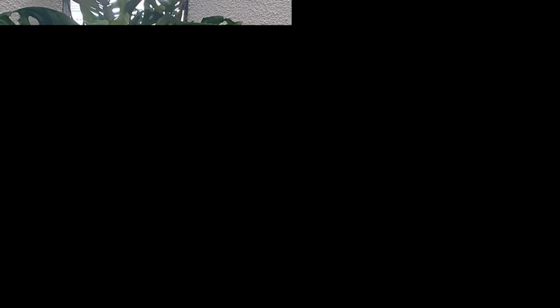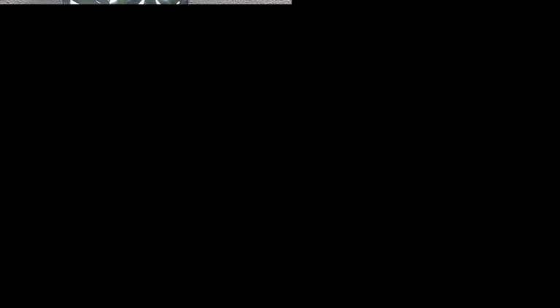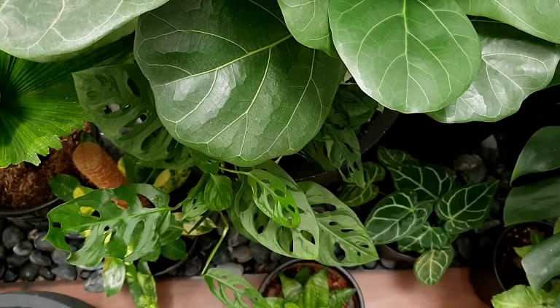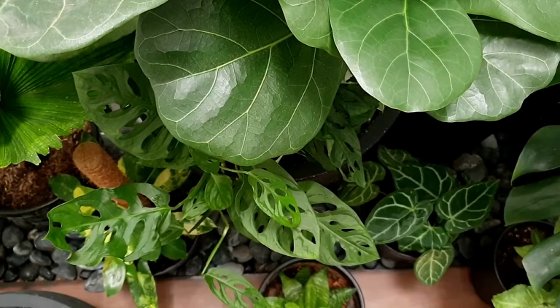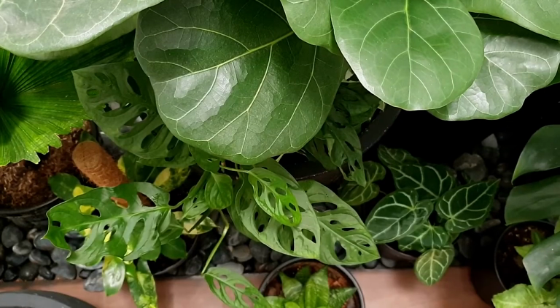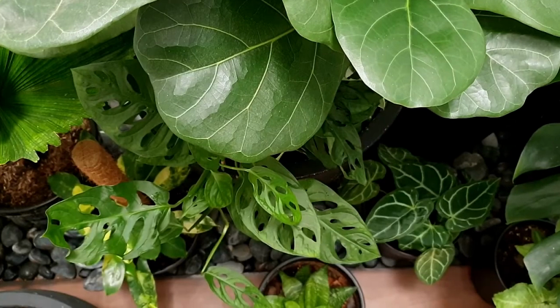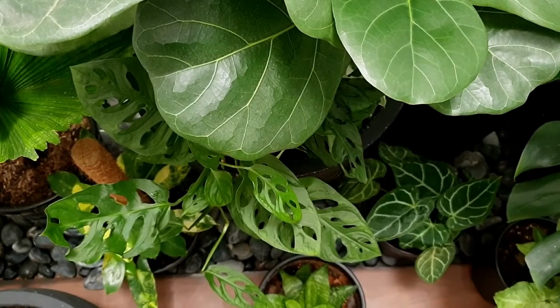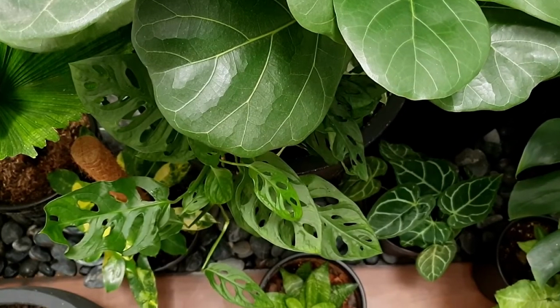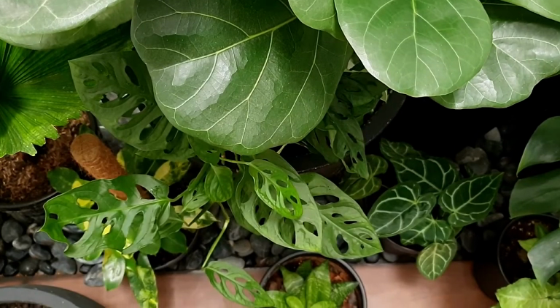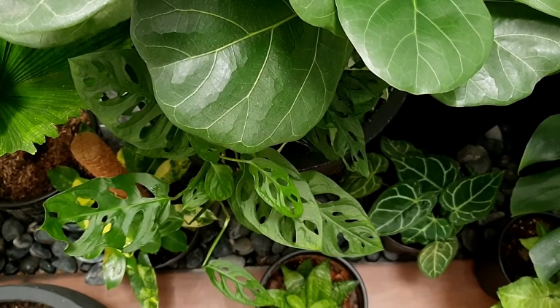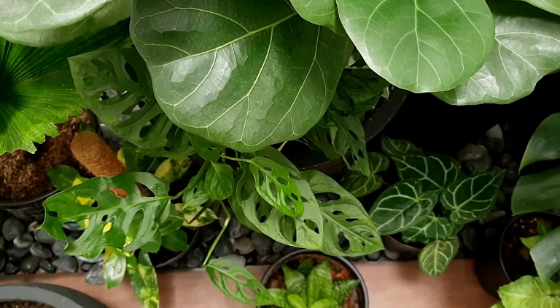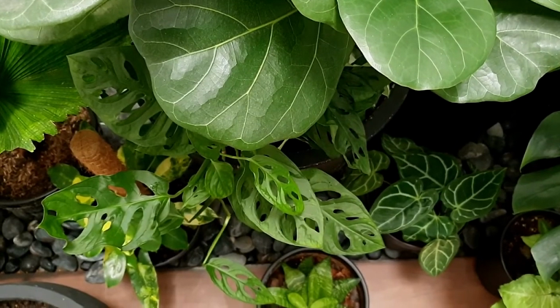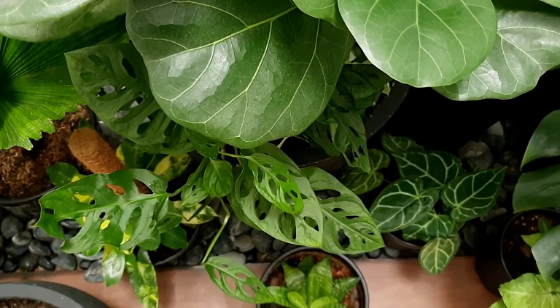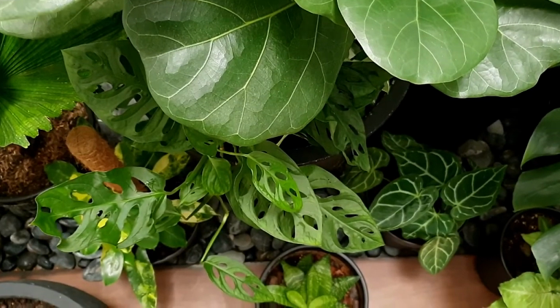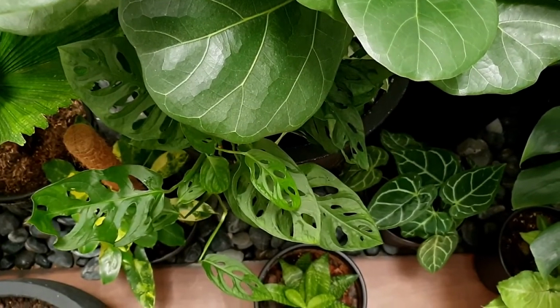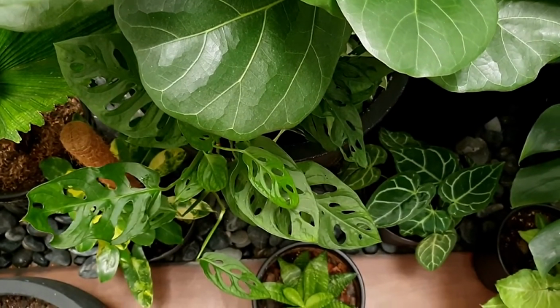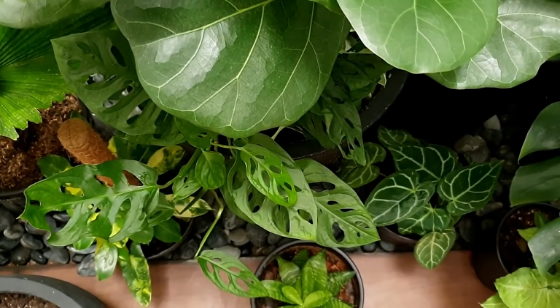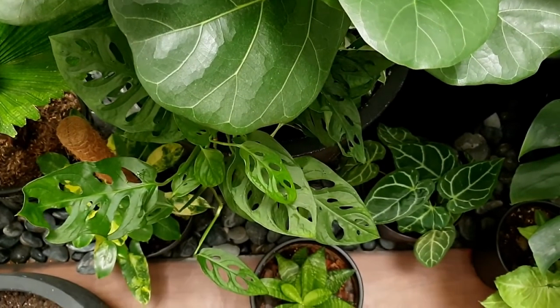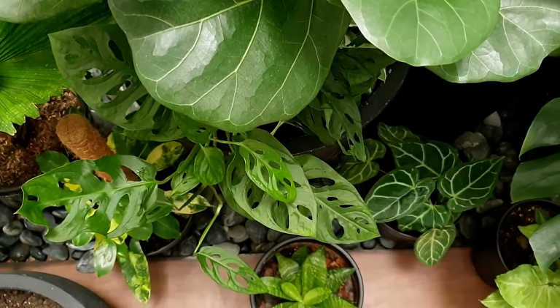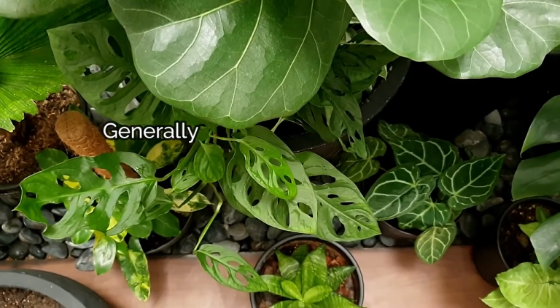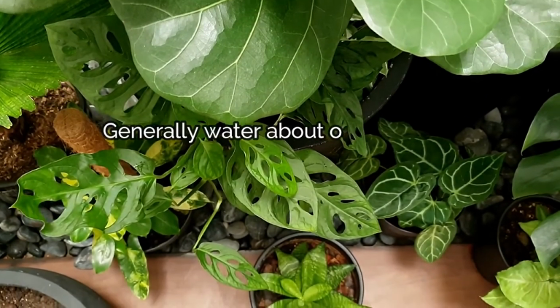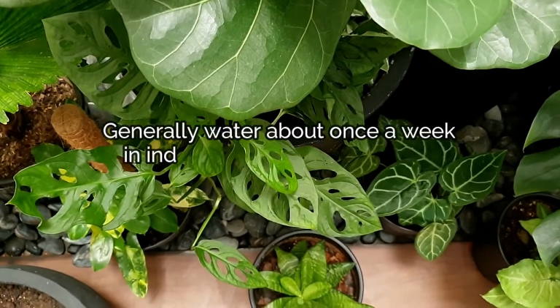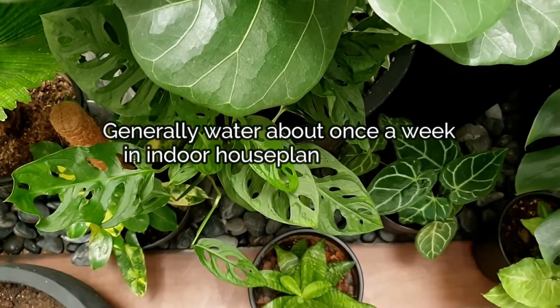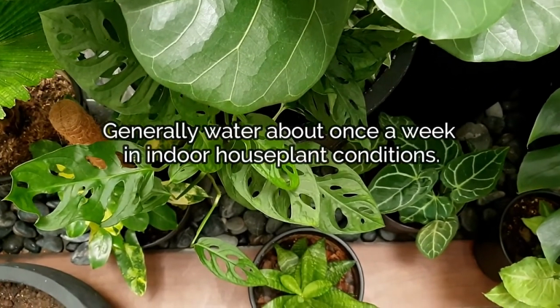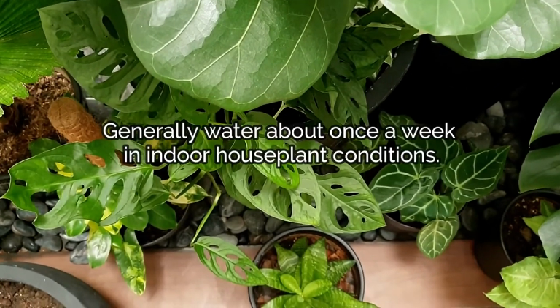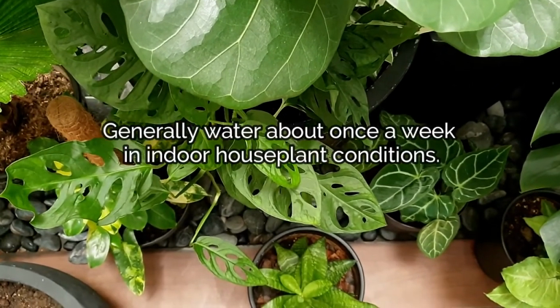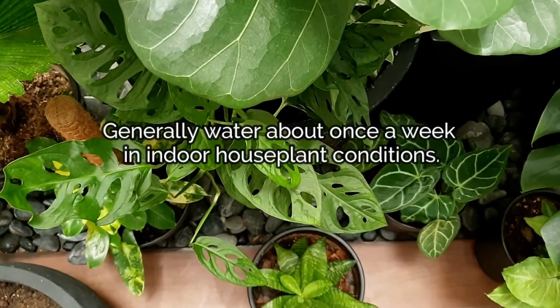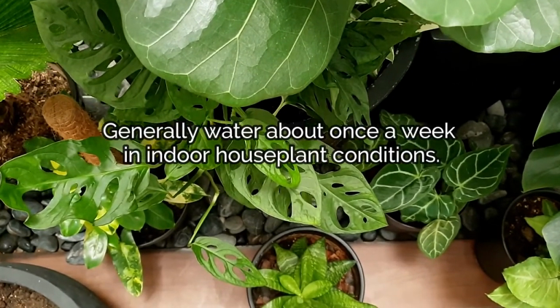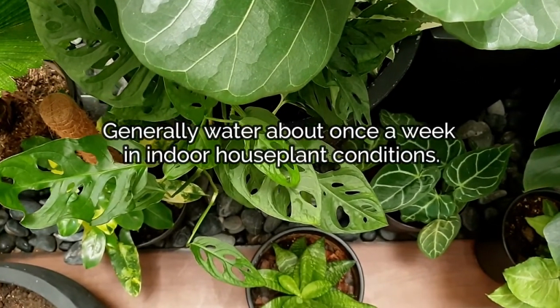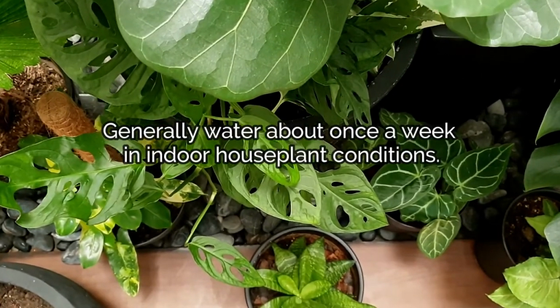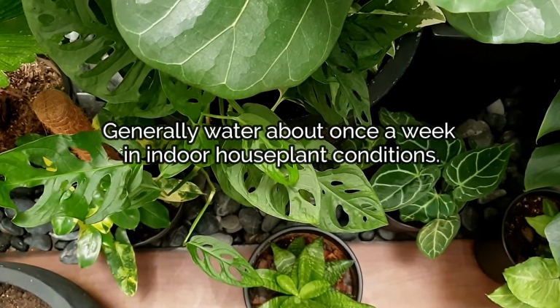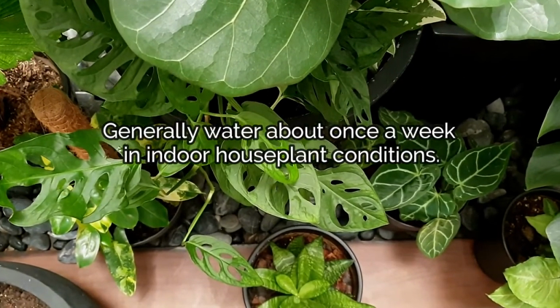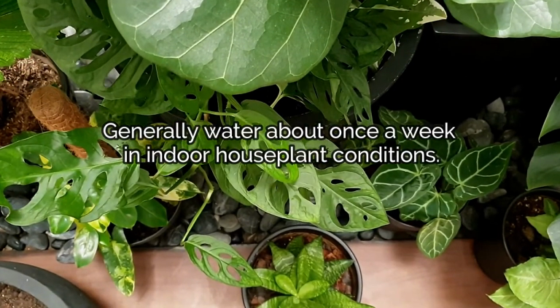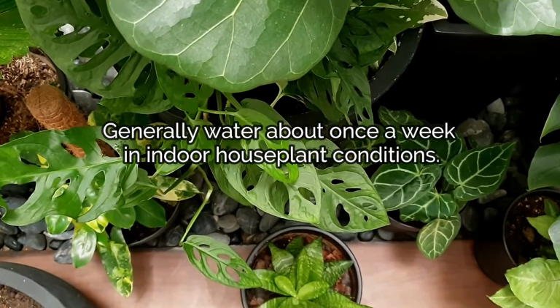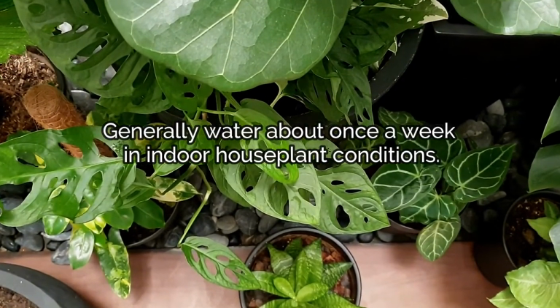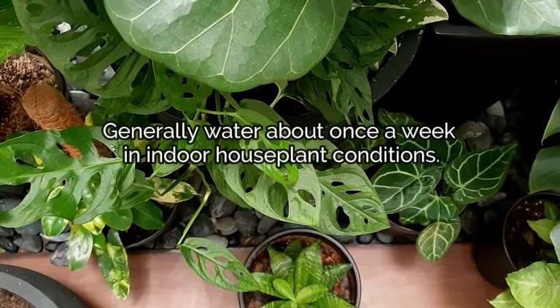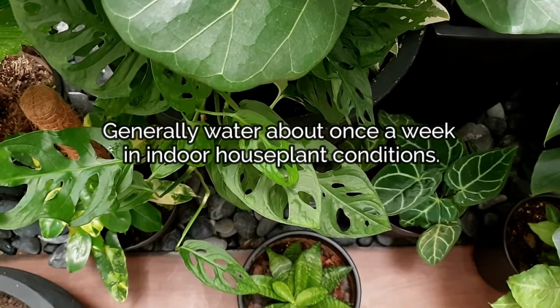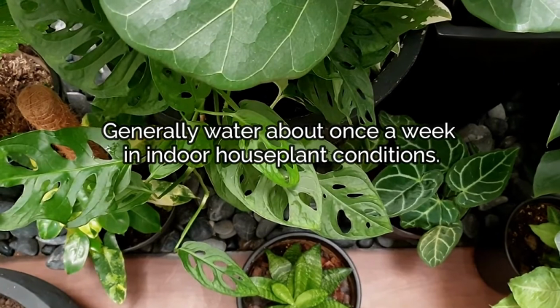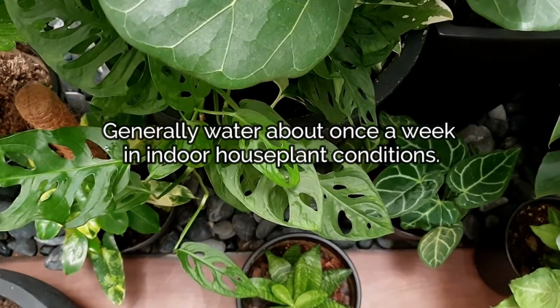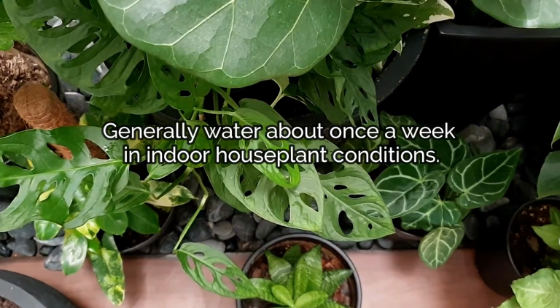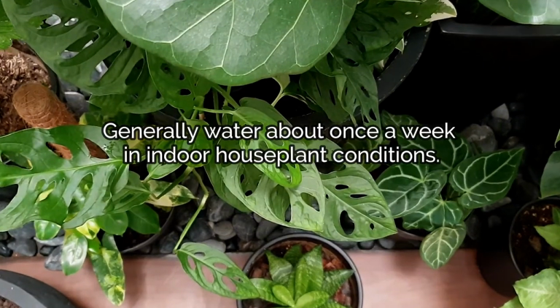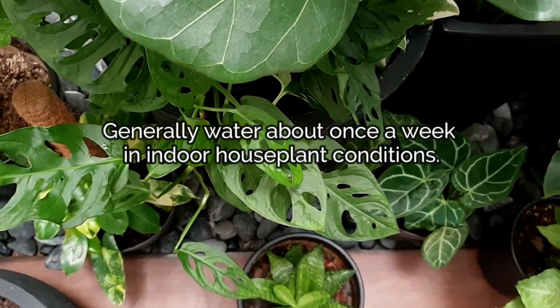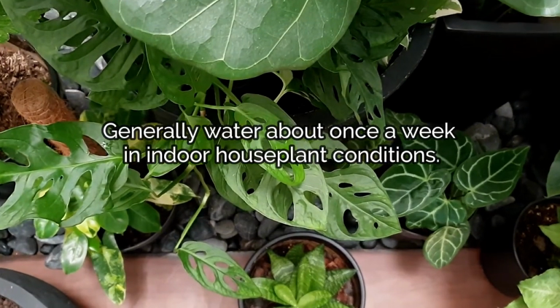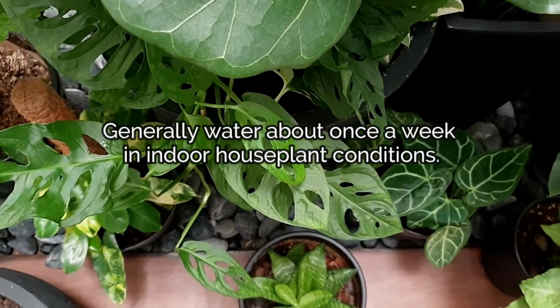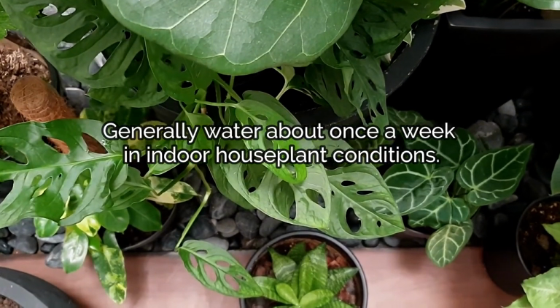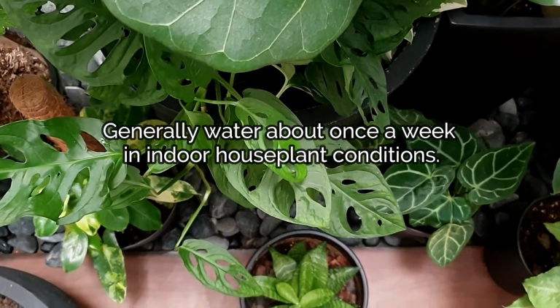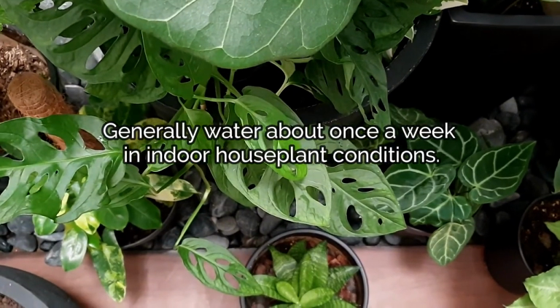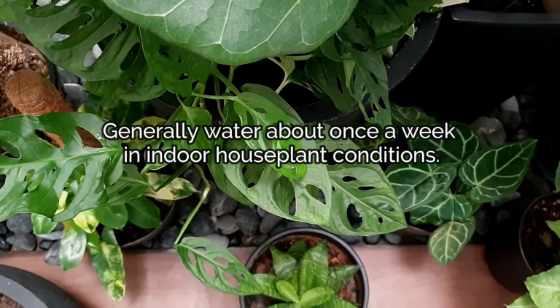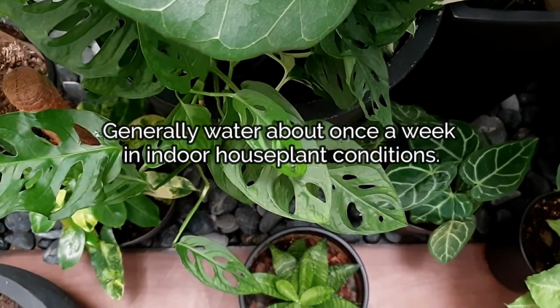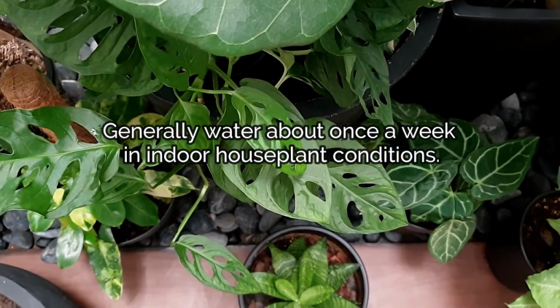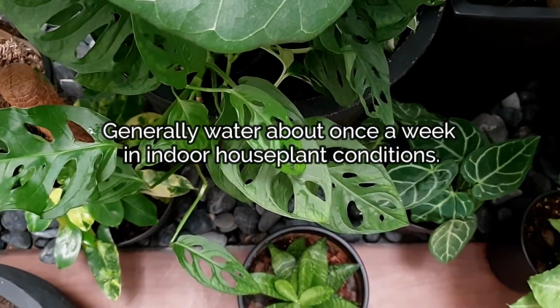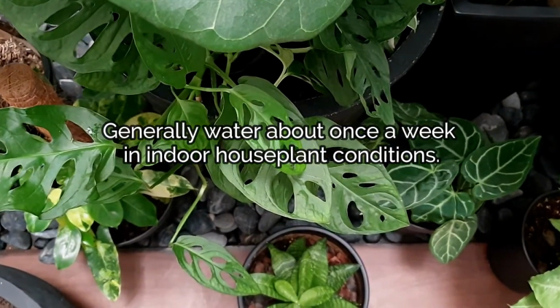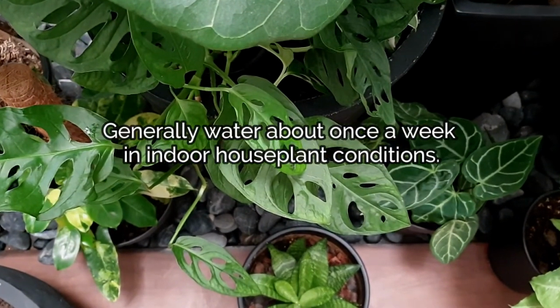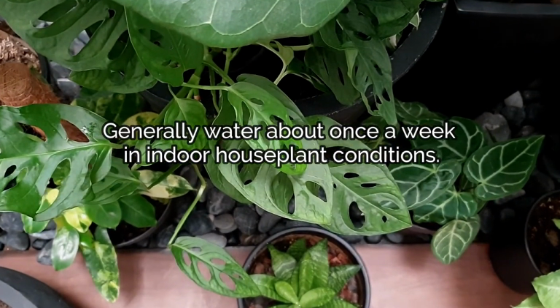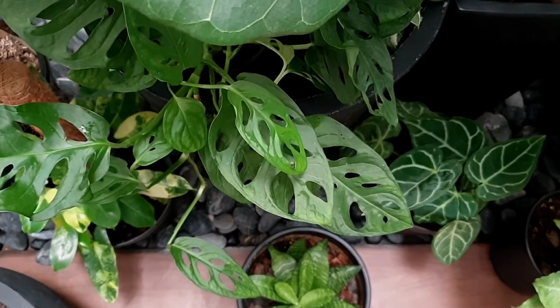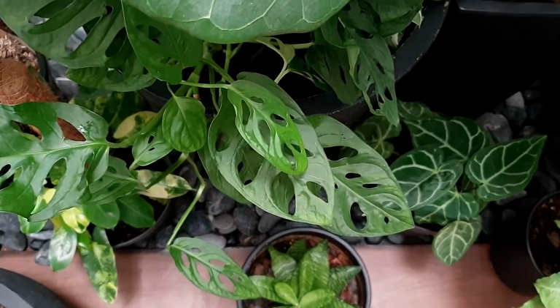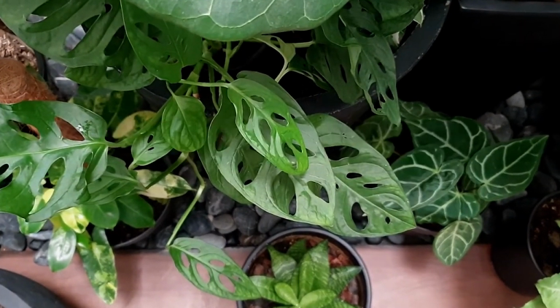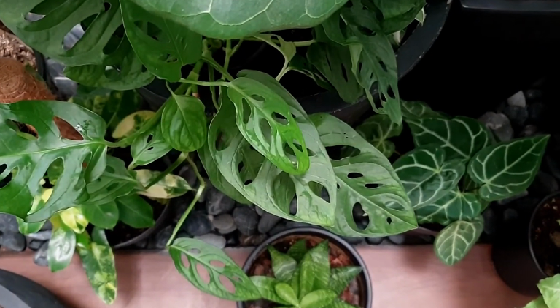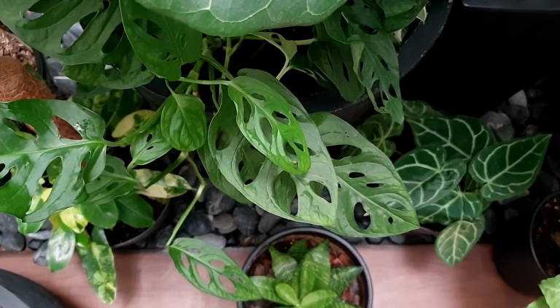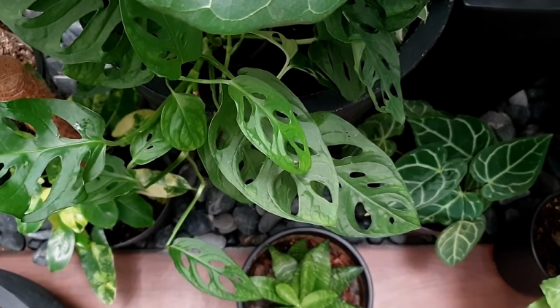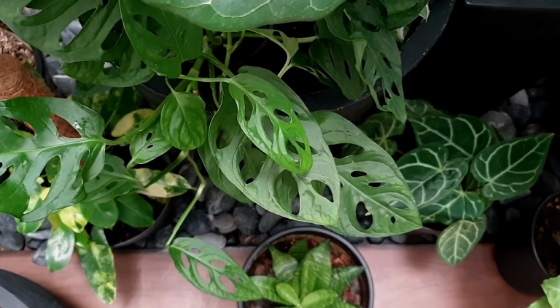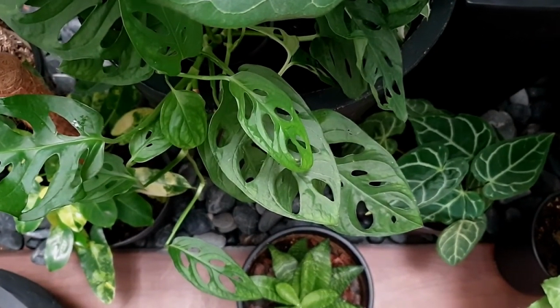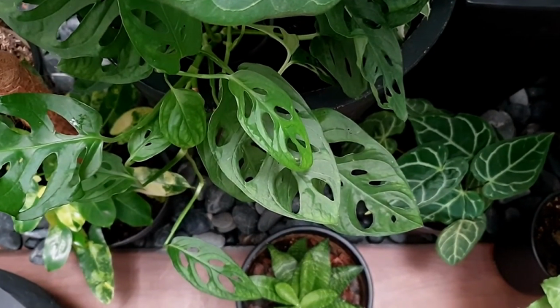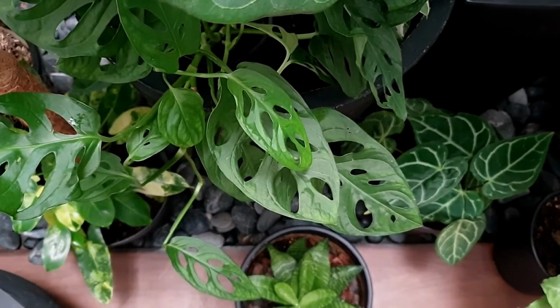In terms of watering, my Monsteras are in low filtered light areas, so I give them a good deep watering once a week.